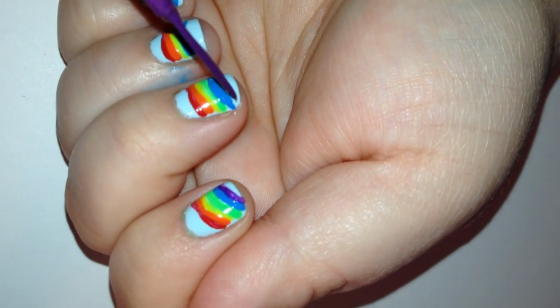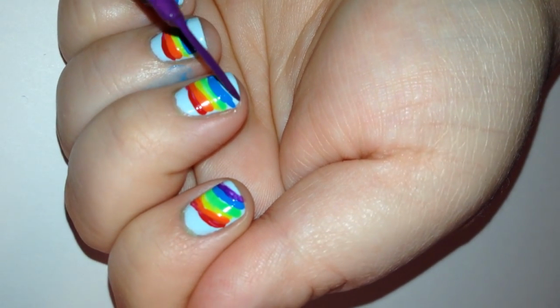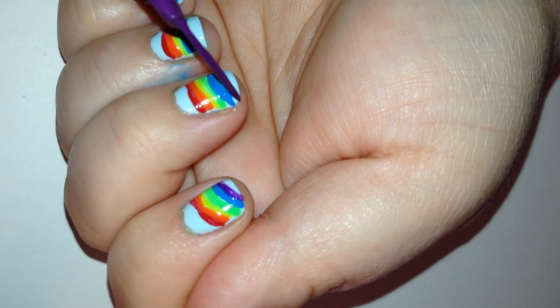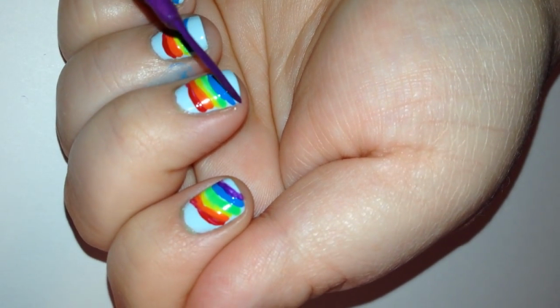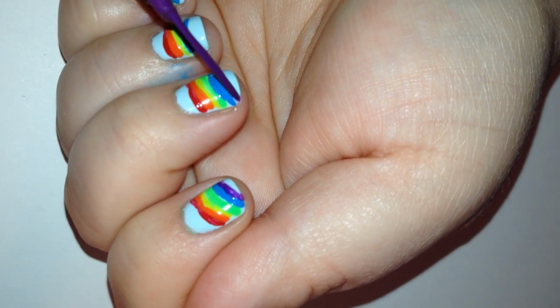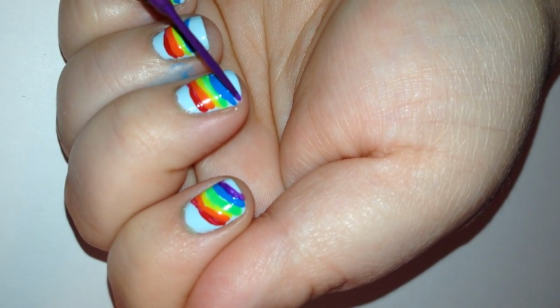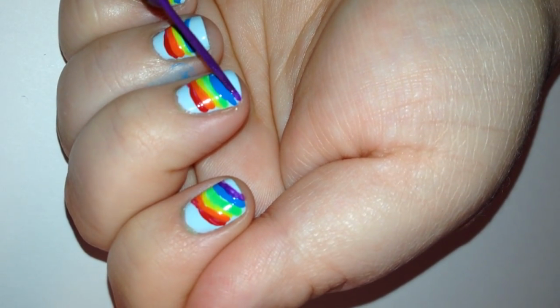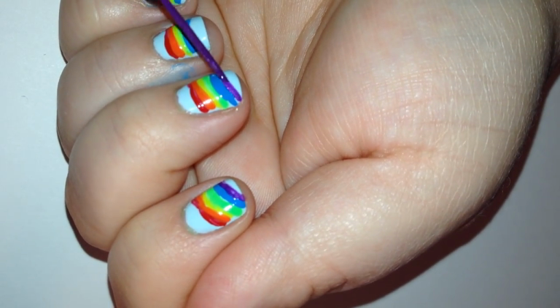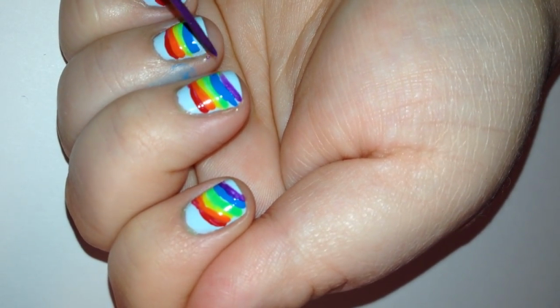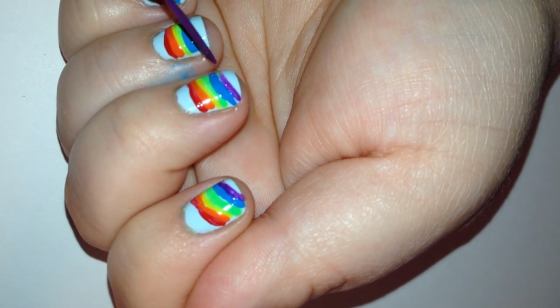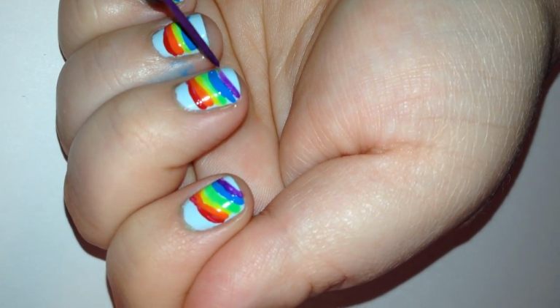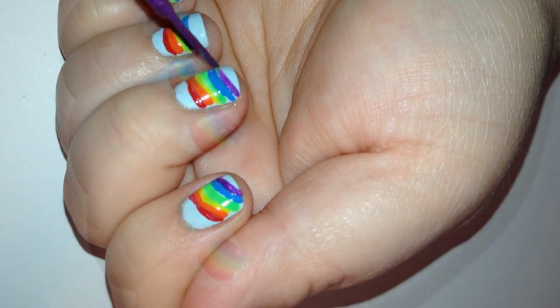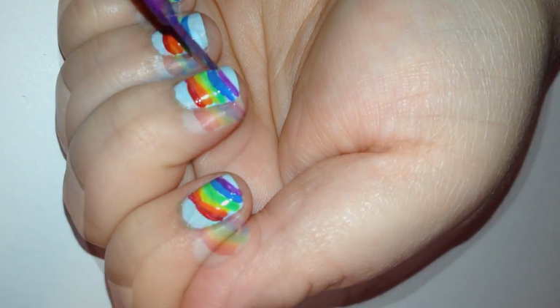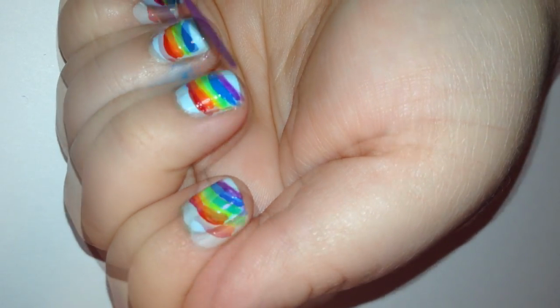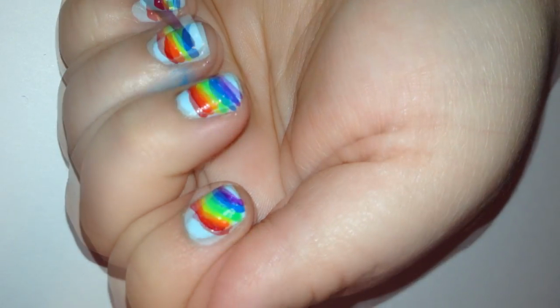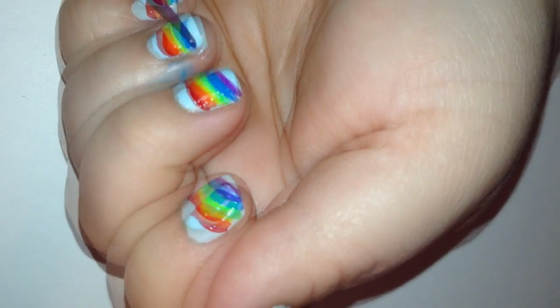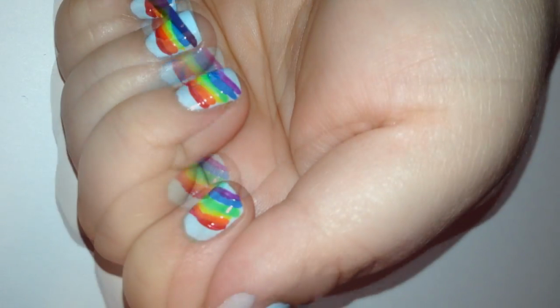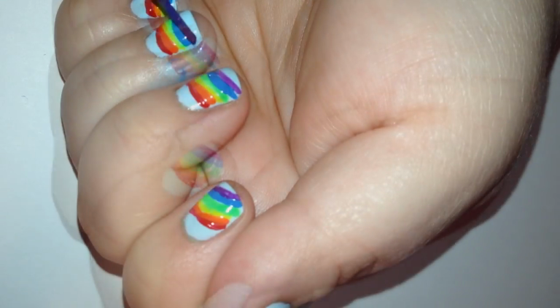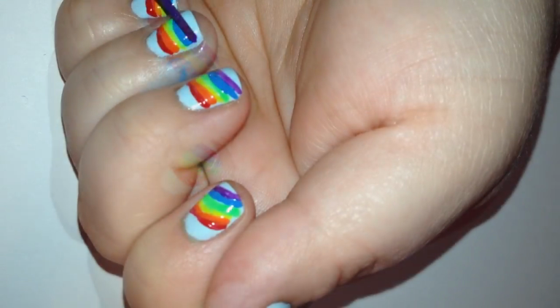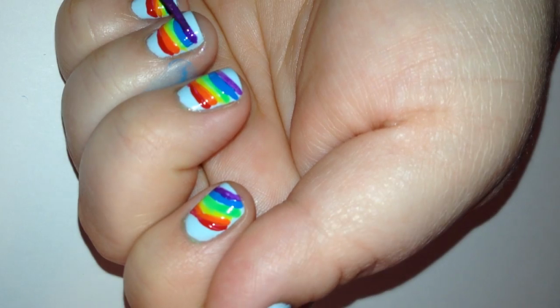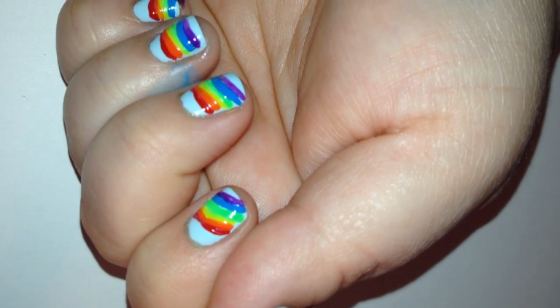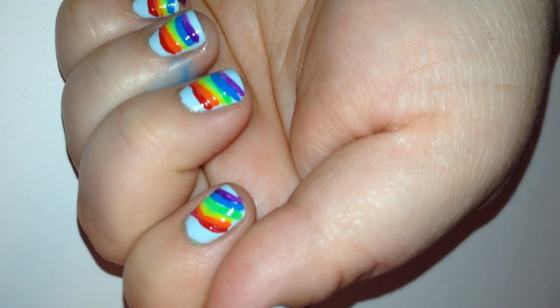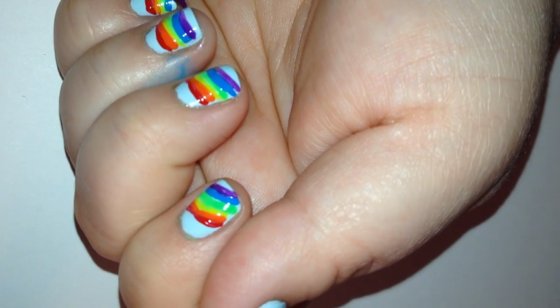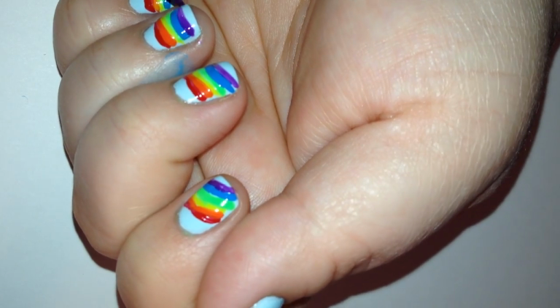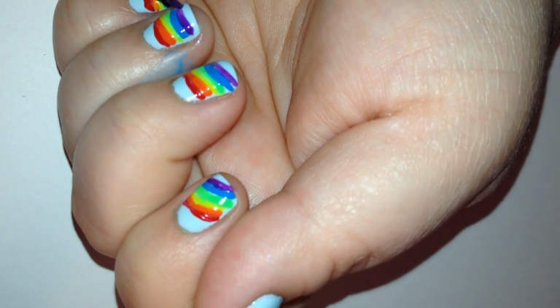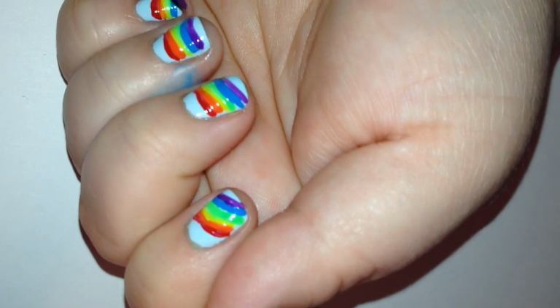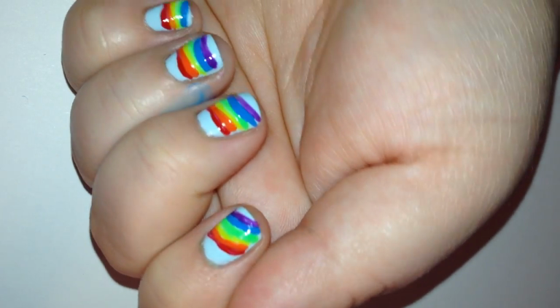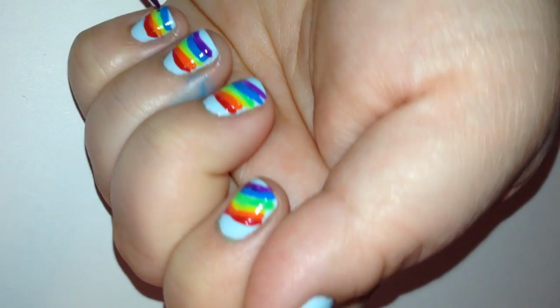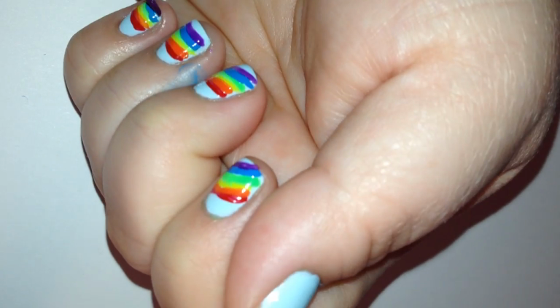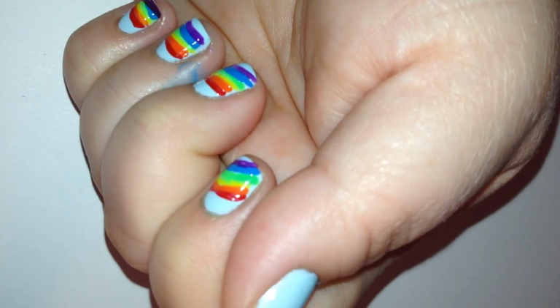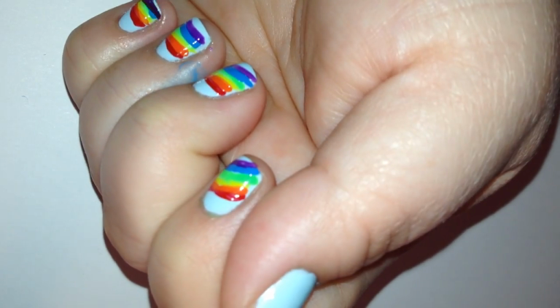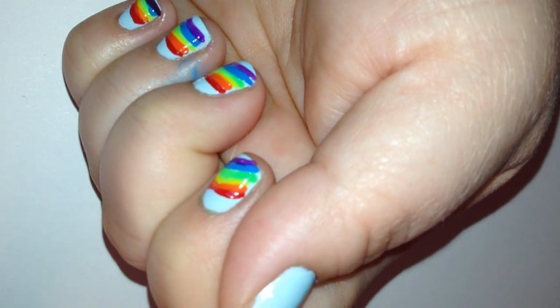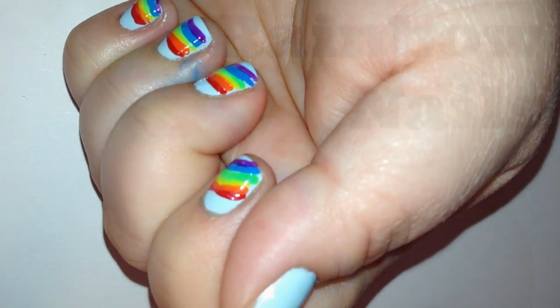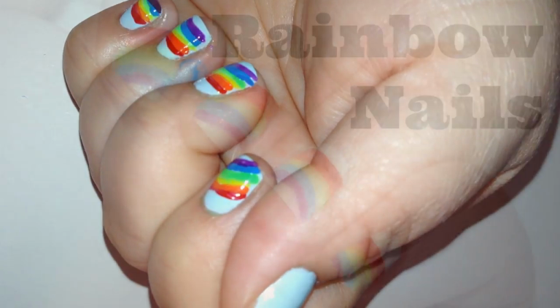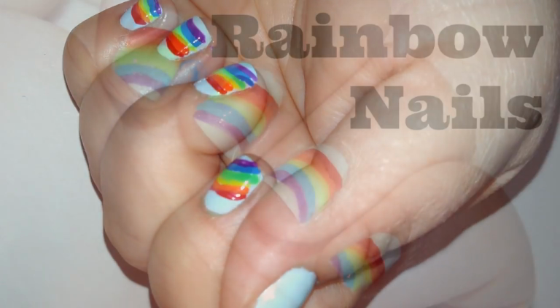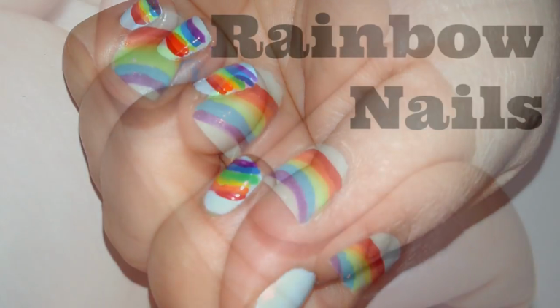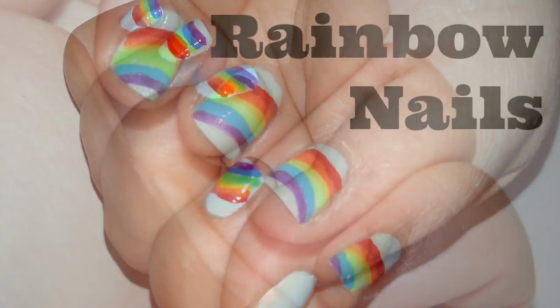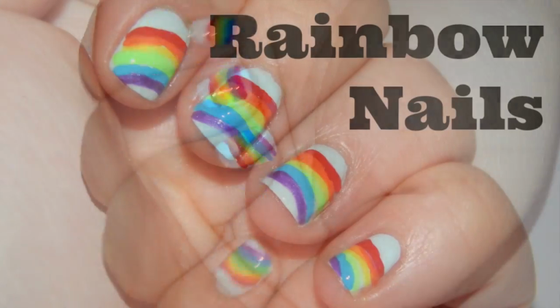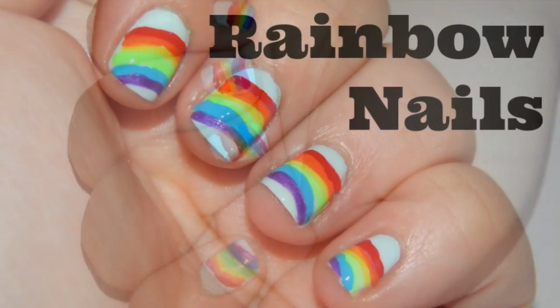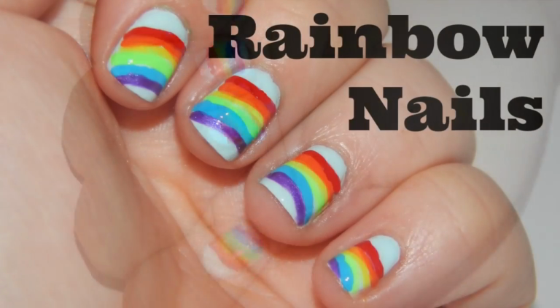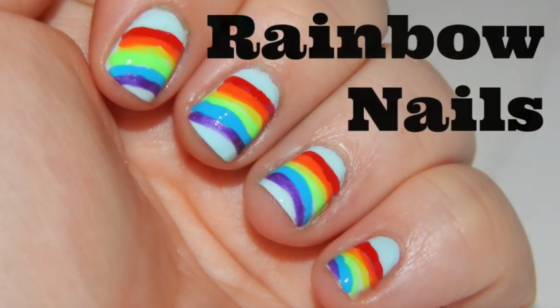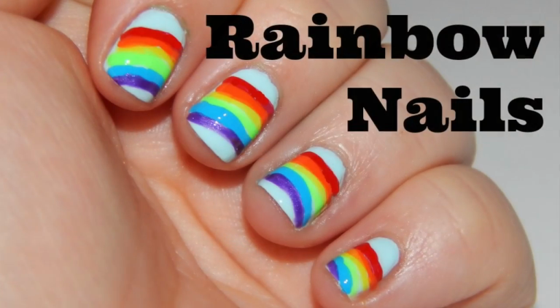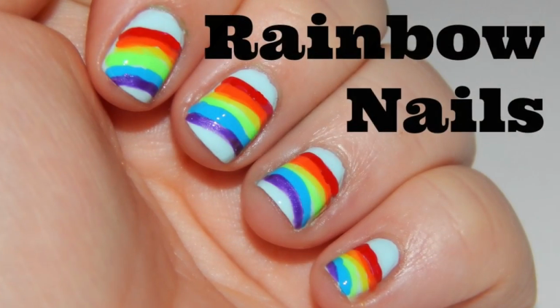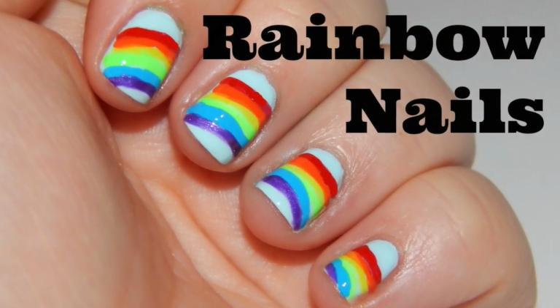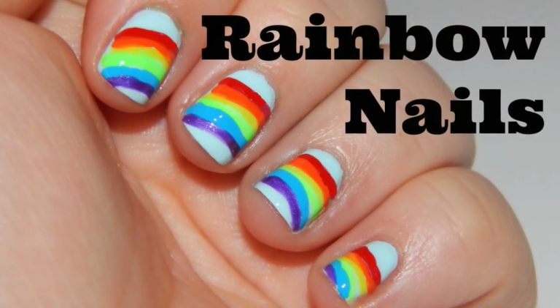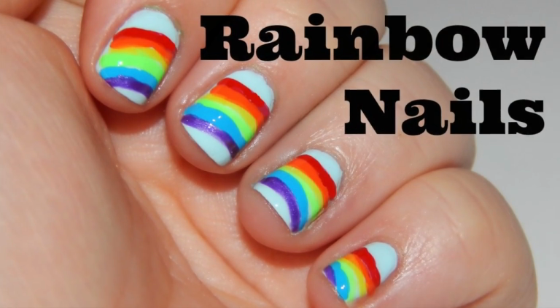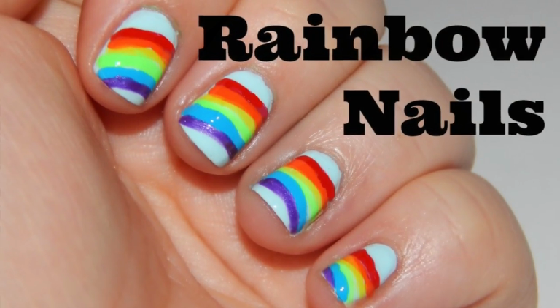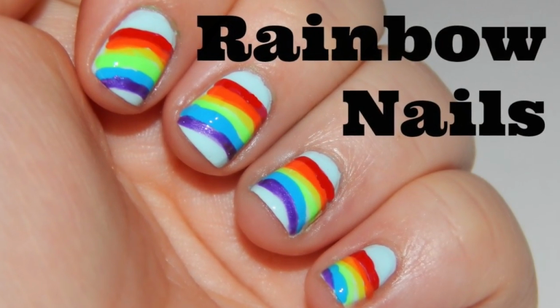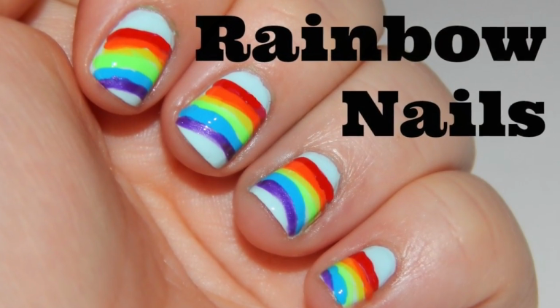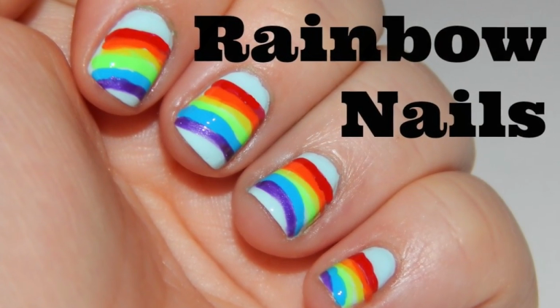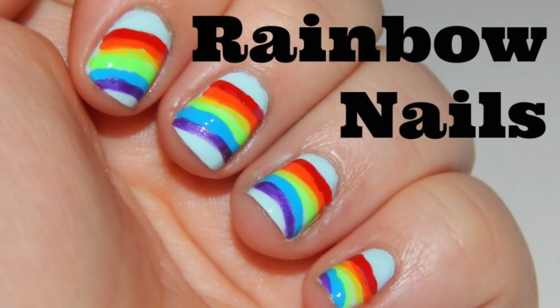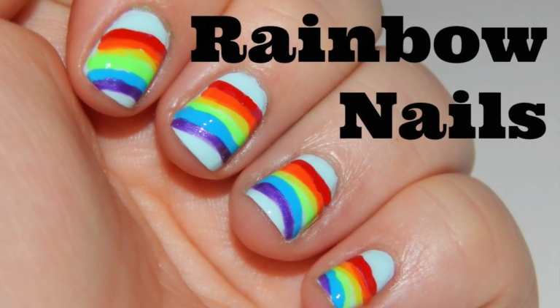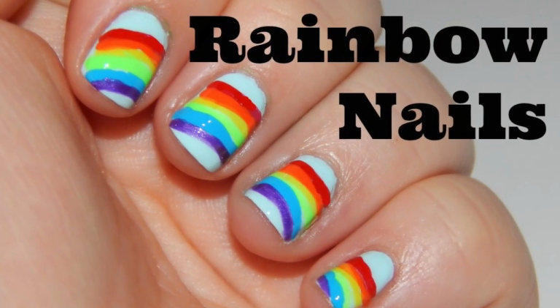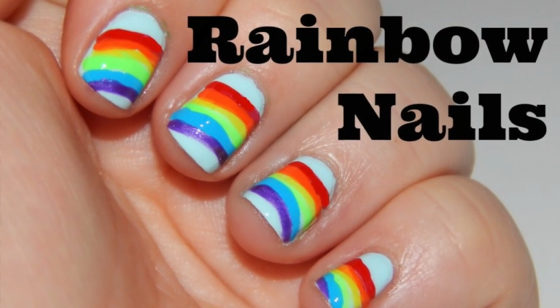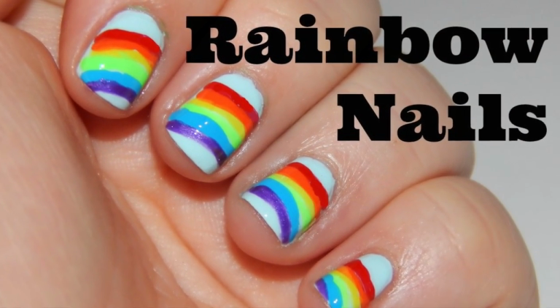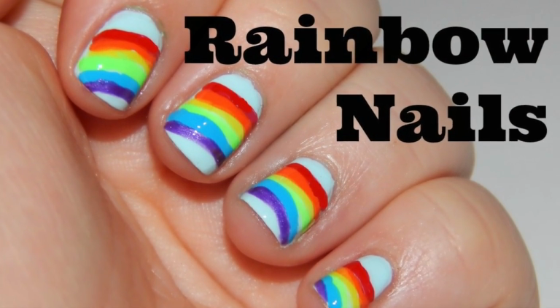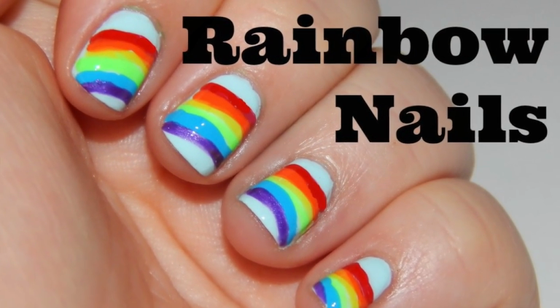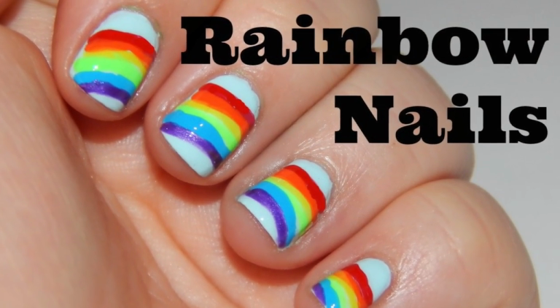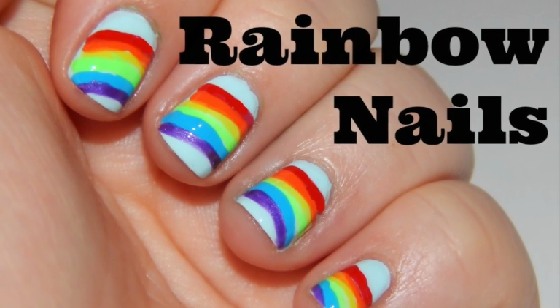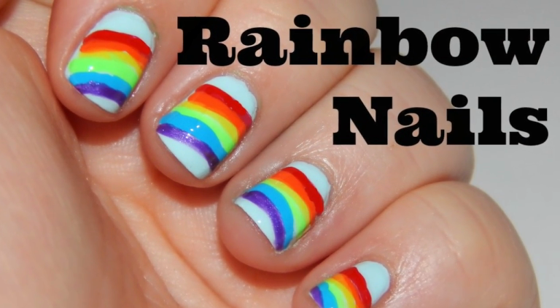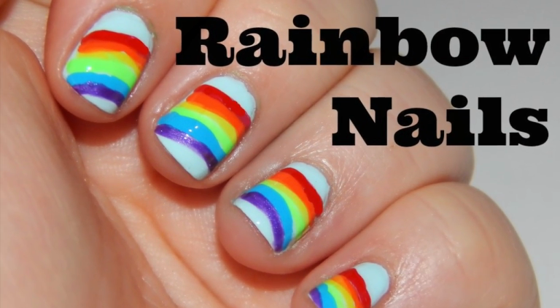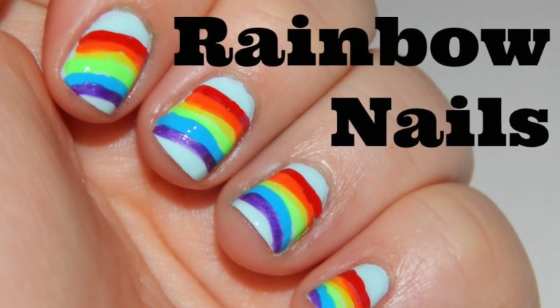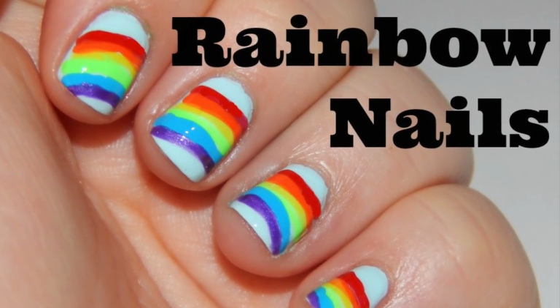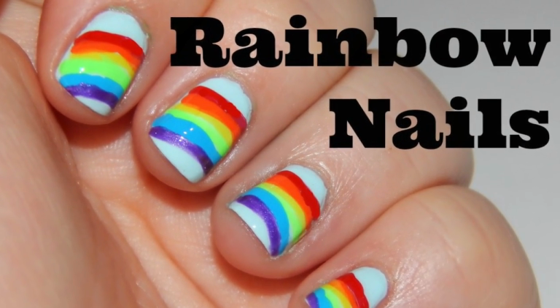When you finish with all the colors, just go back over the colors in any spots that you missed and you'll have perfect rainbow nails.